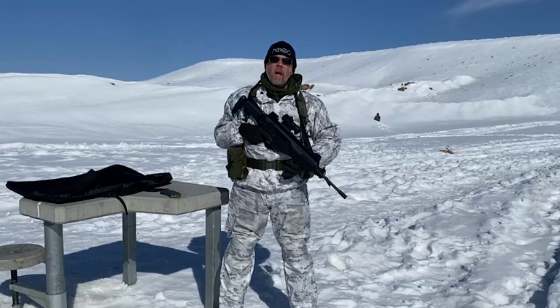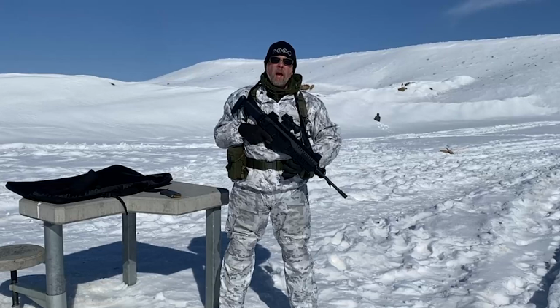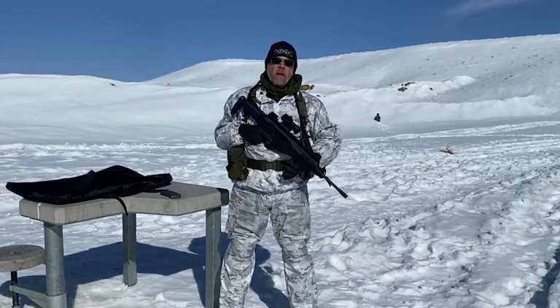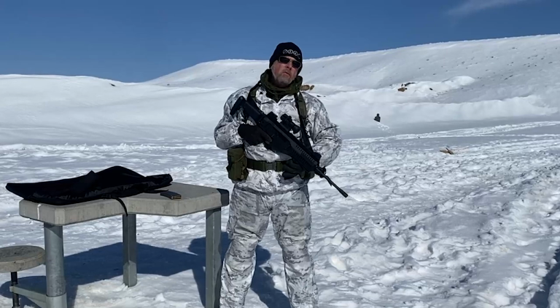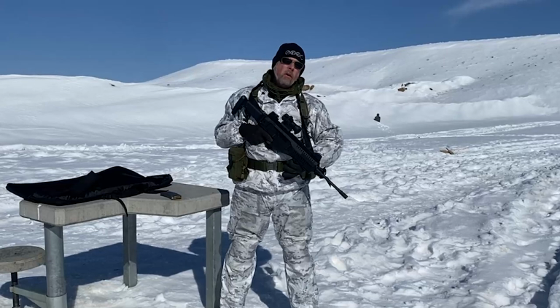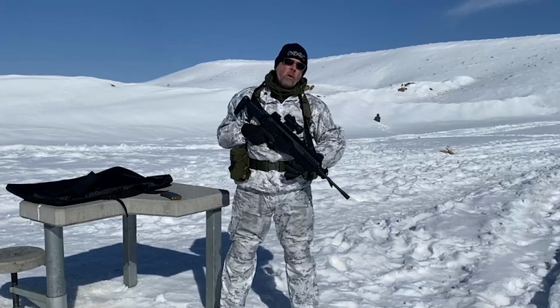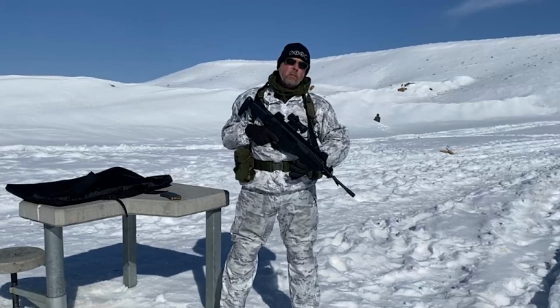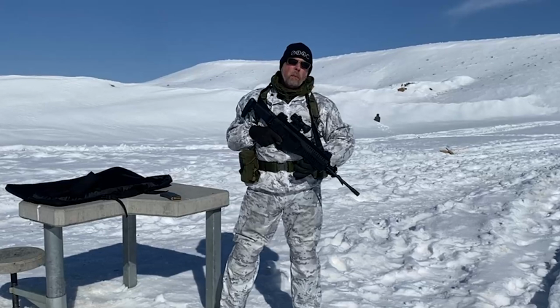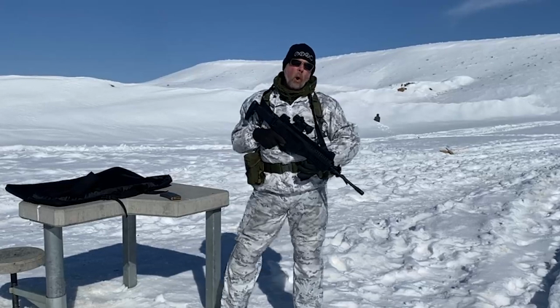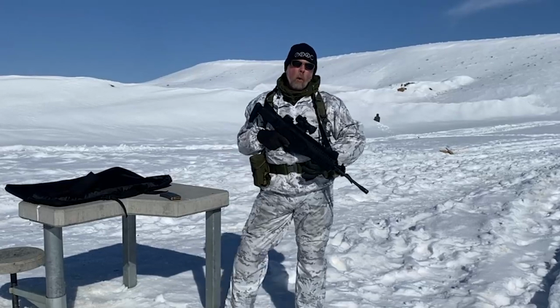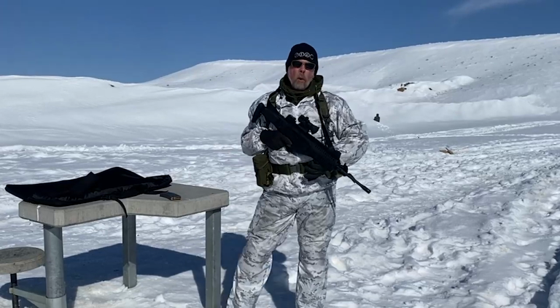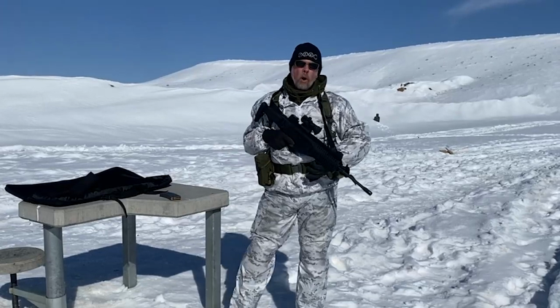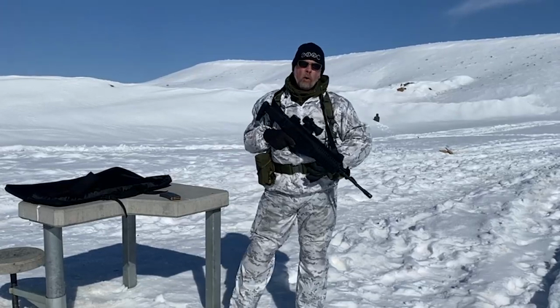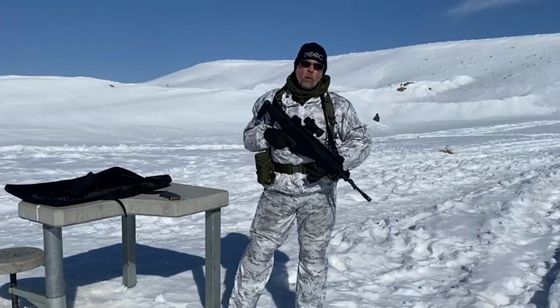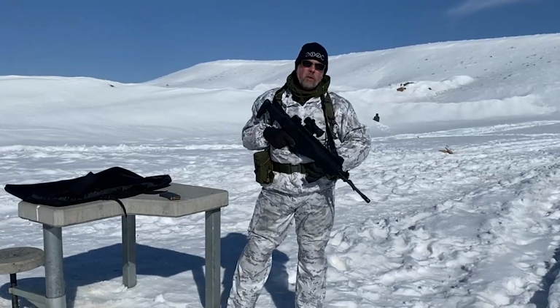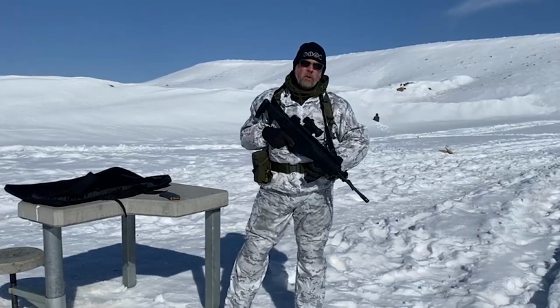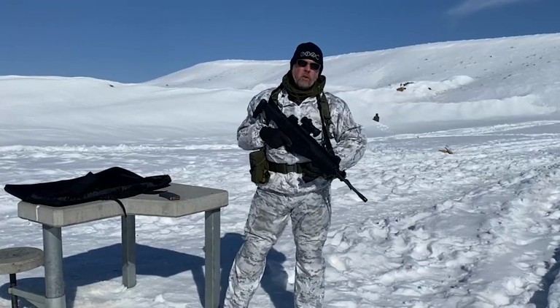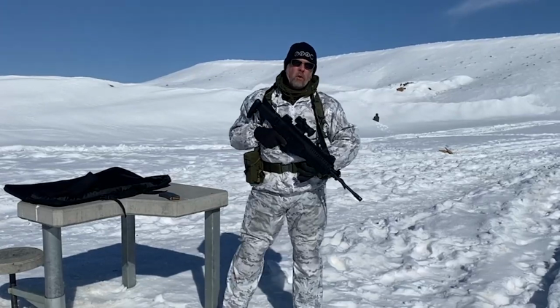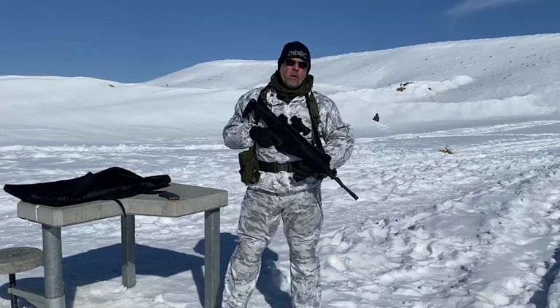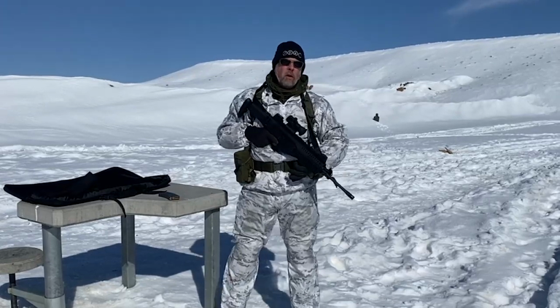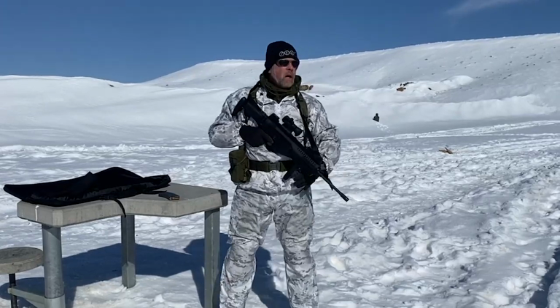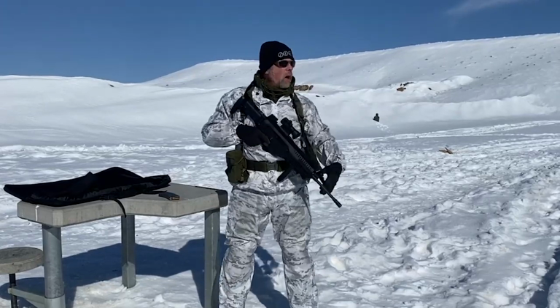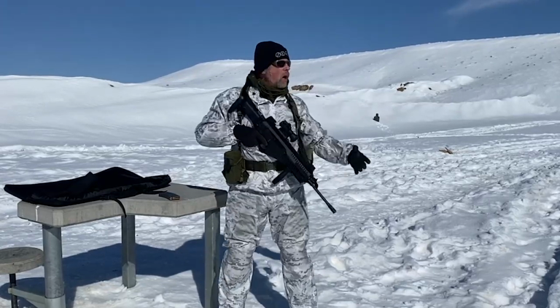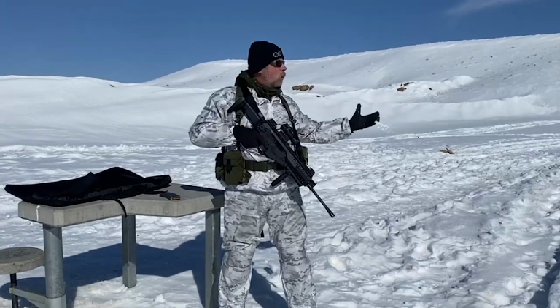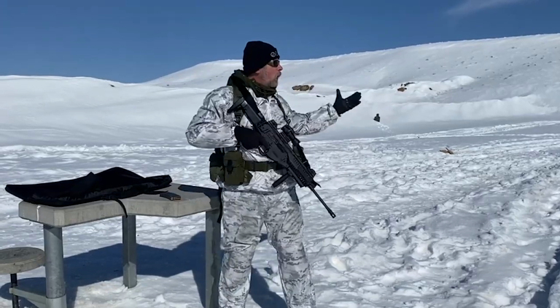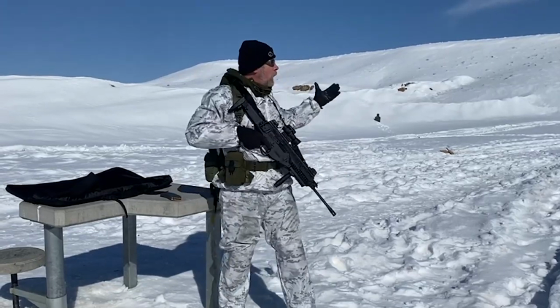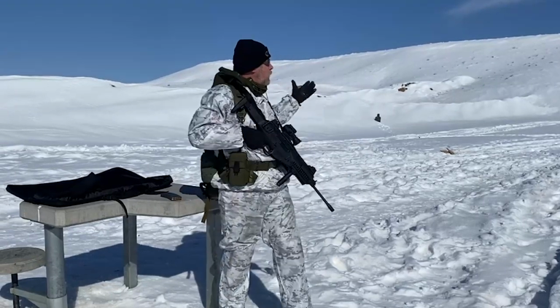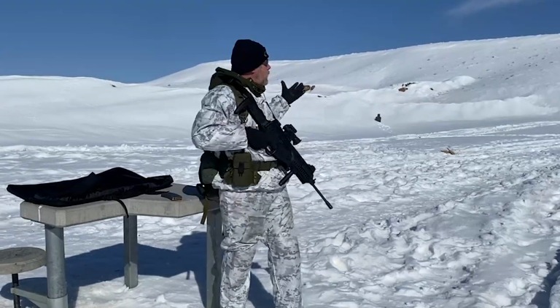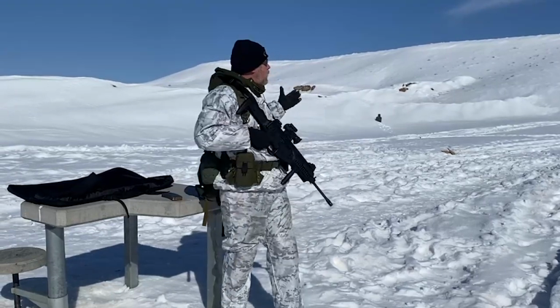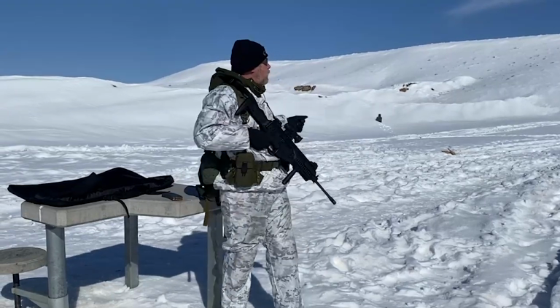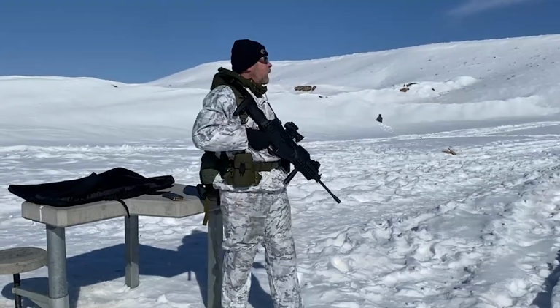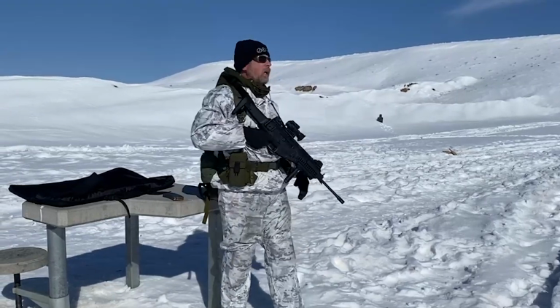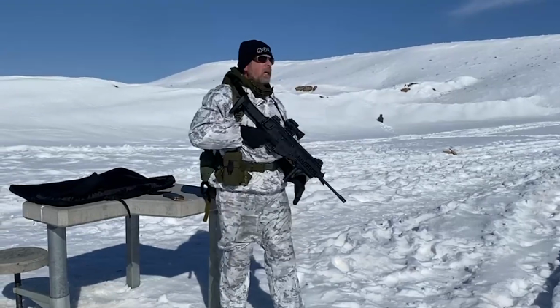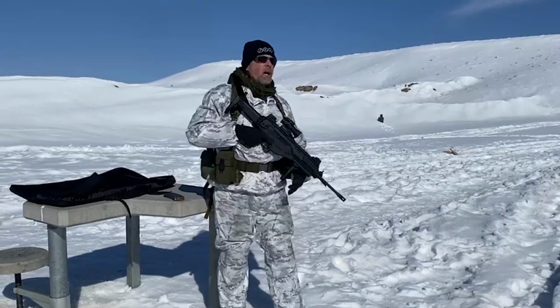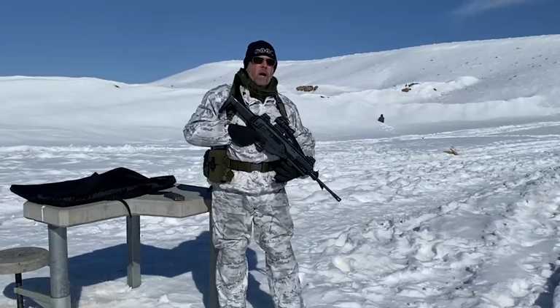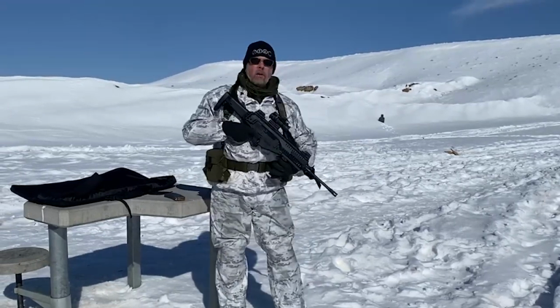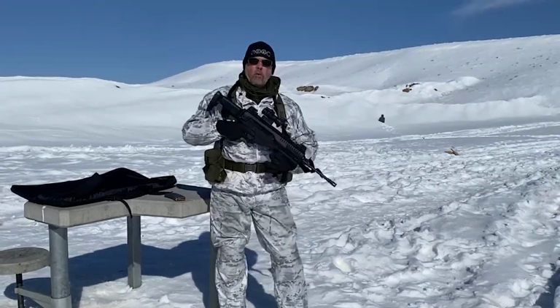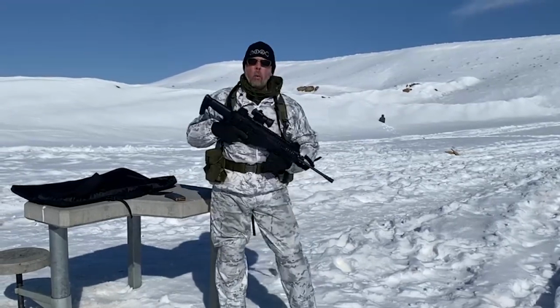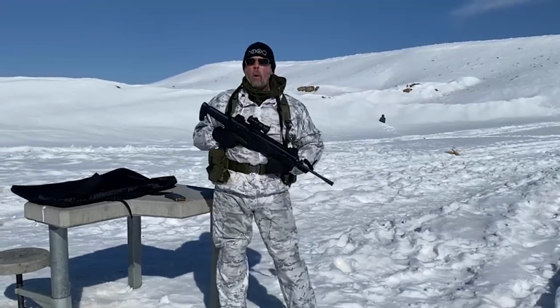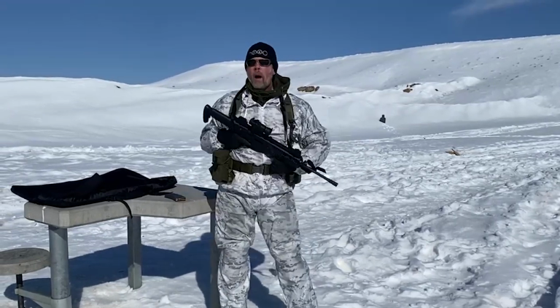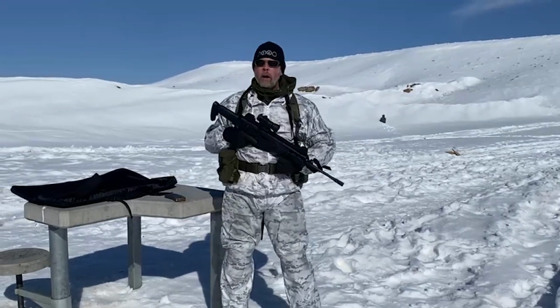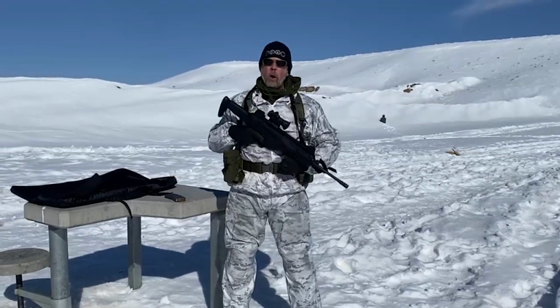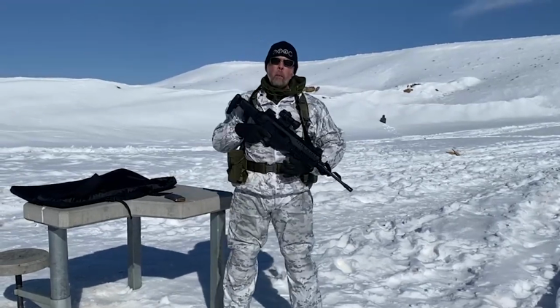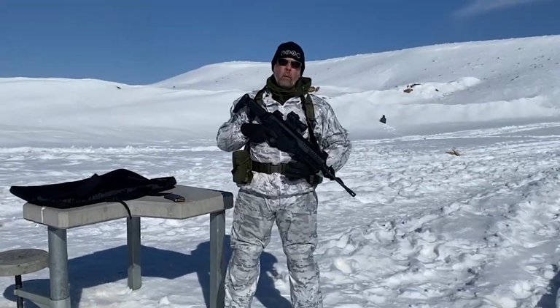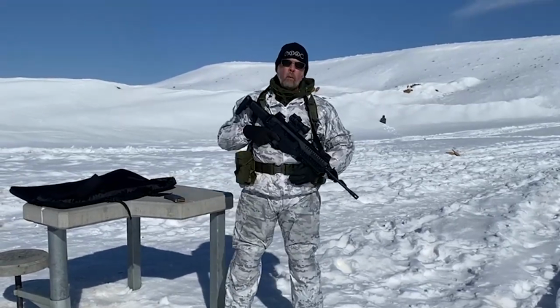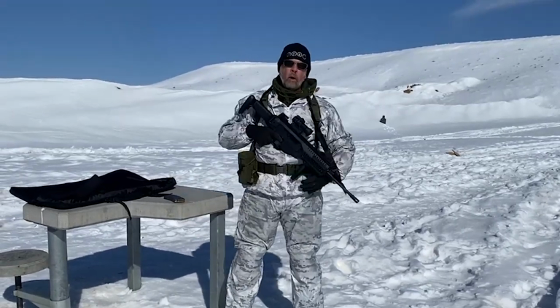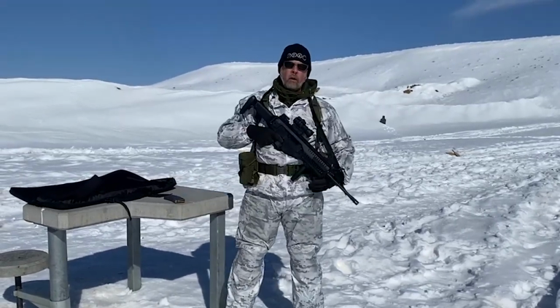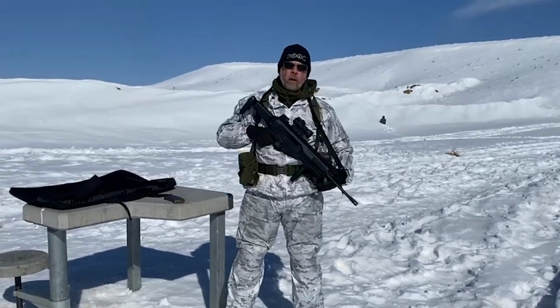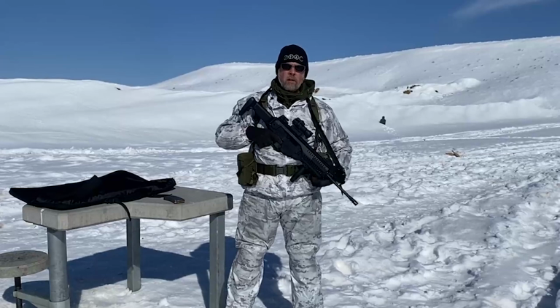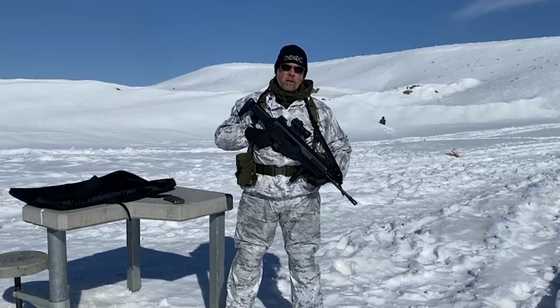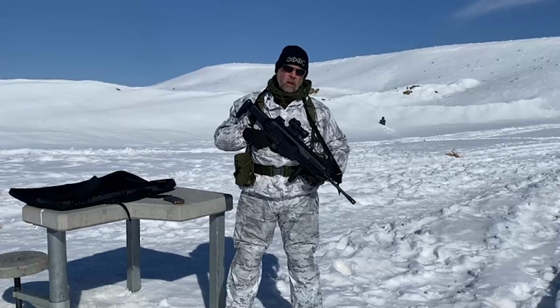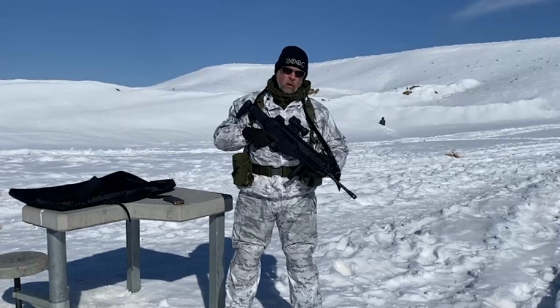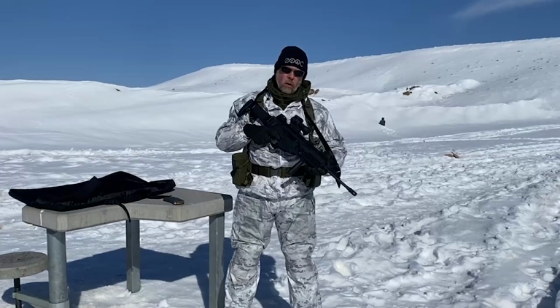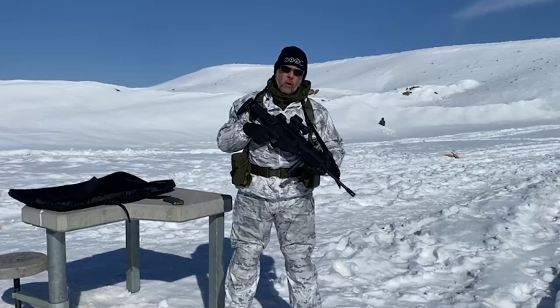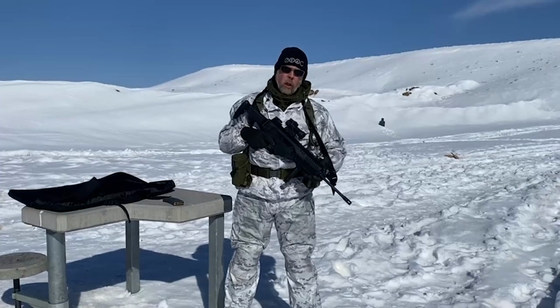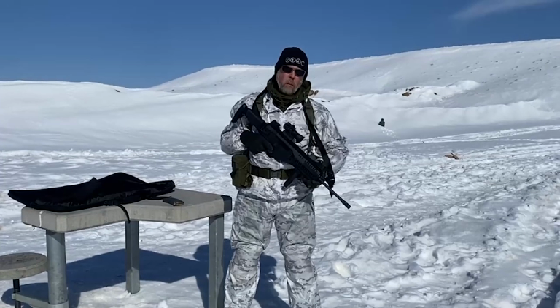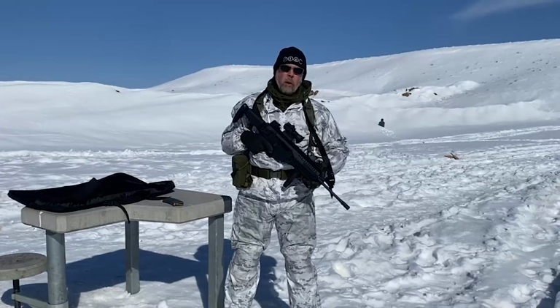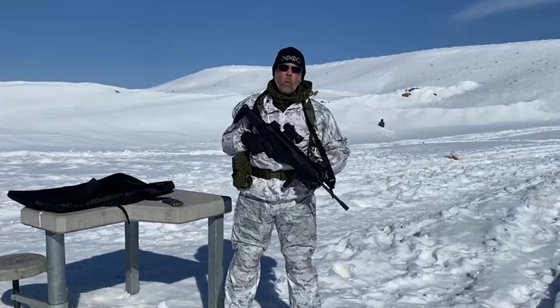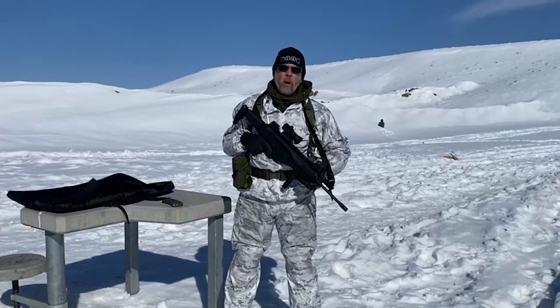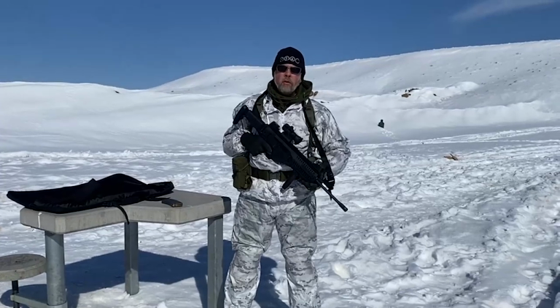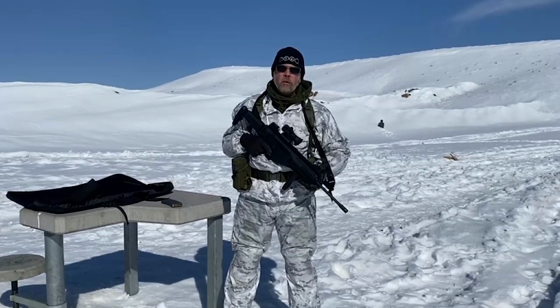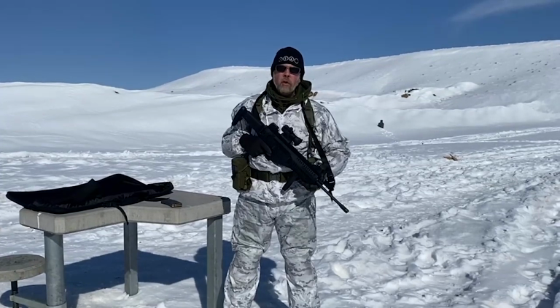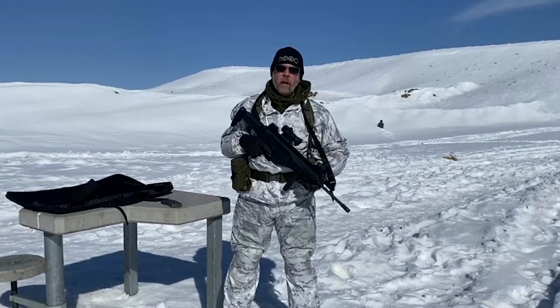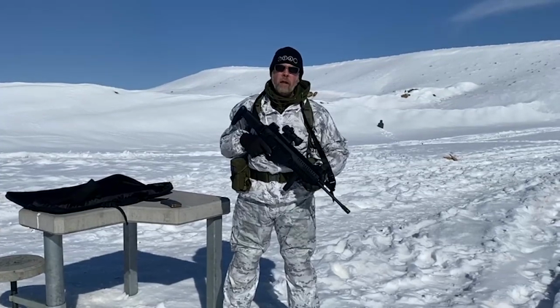Hey there folks, Paul Markle with Student of the Gun and we're out here in God's wide open wilderness to do a little bit of winter training.